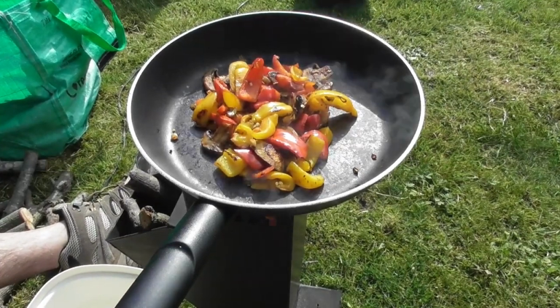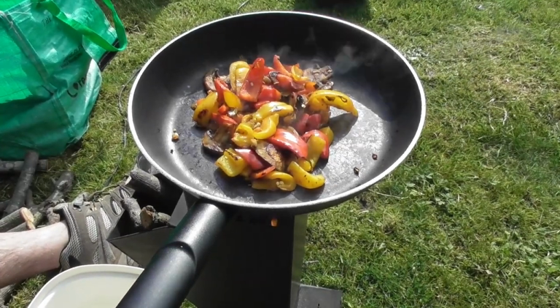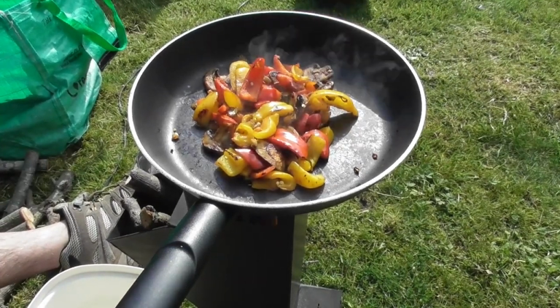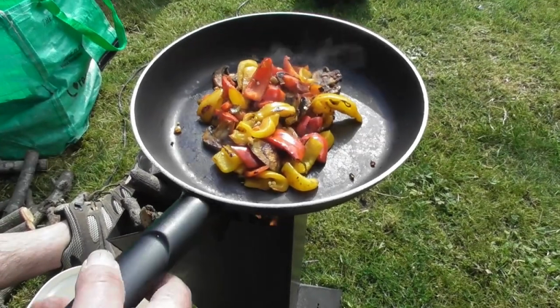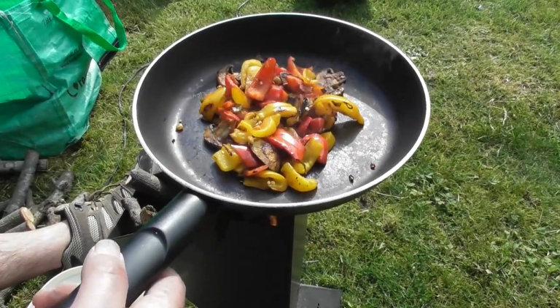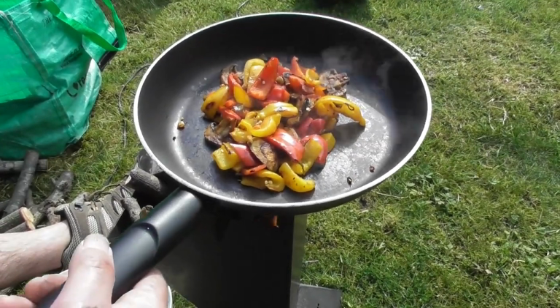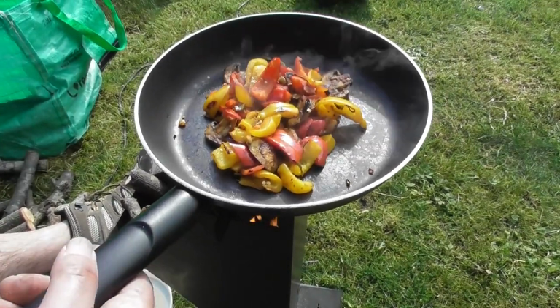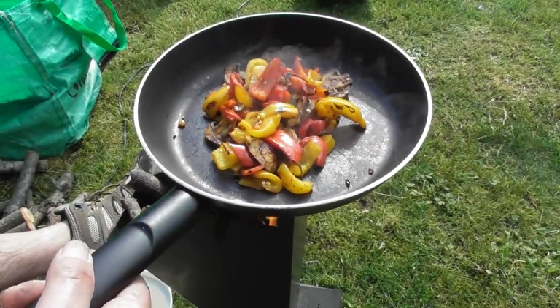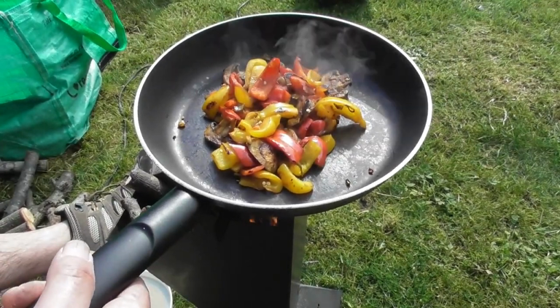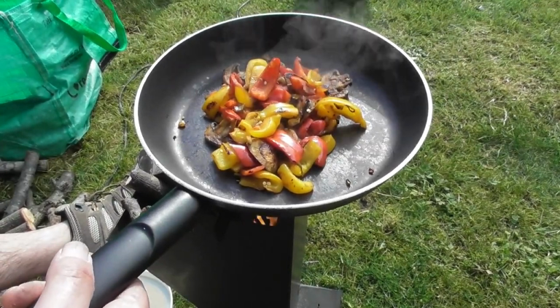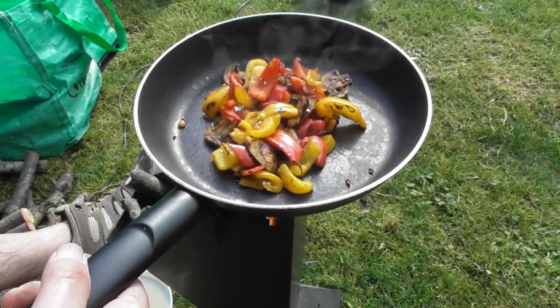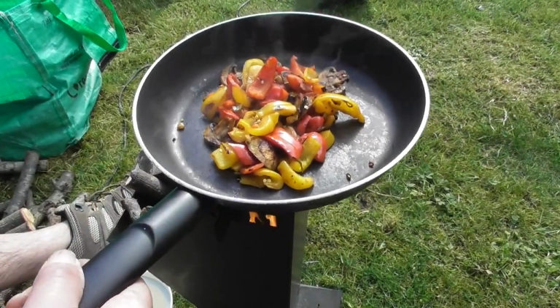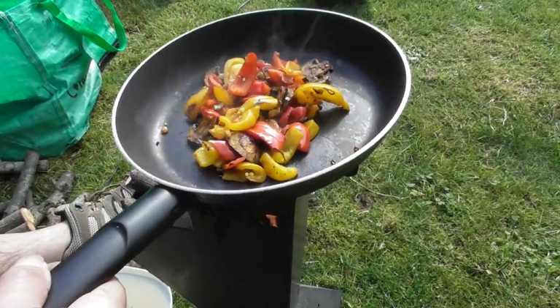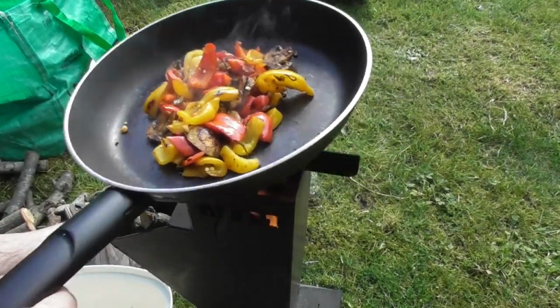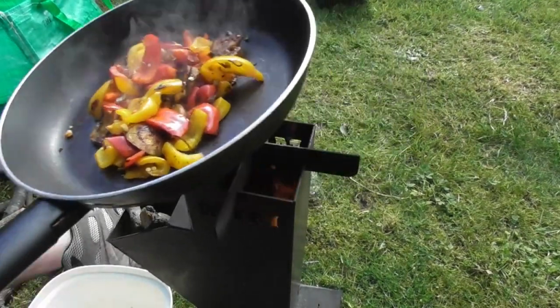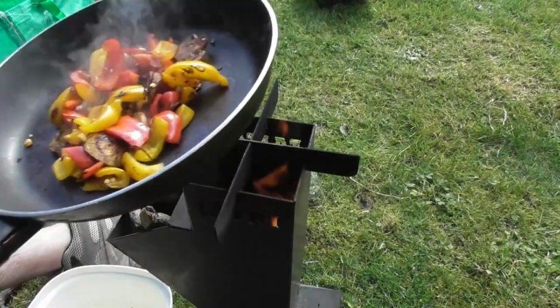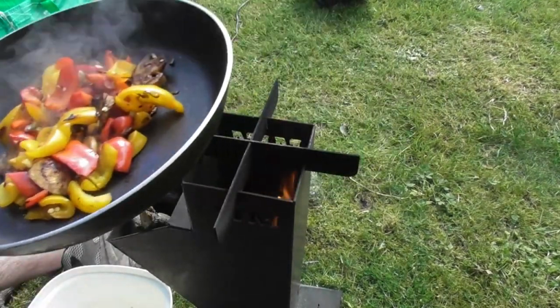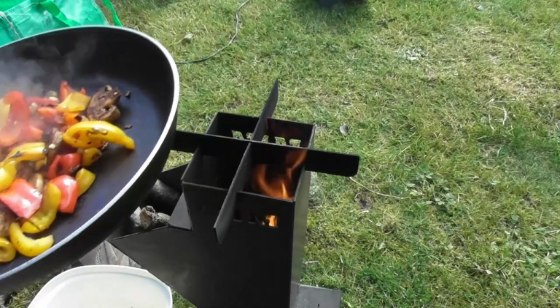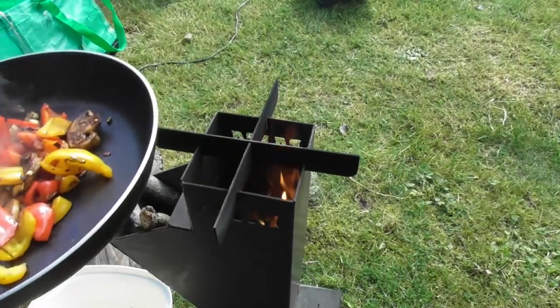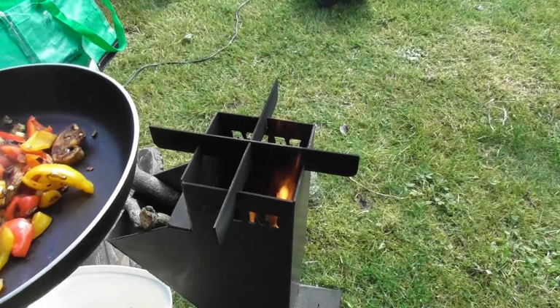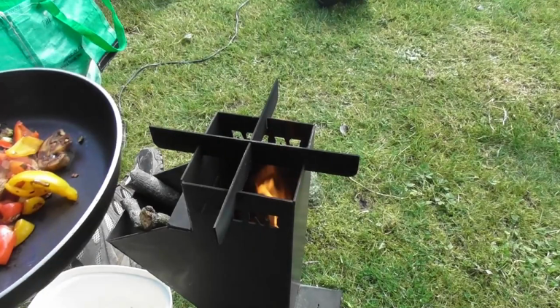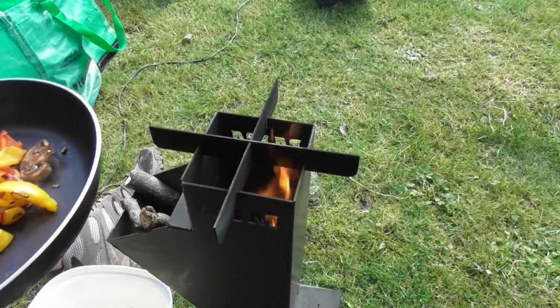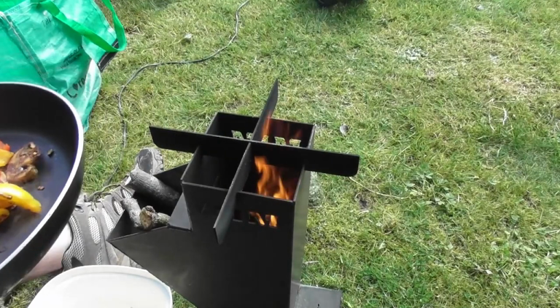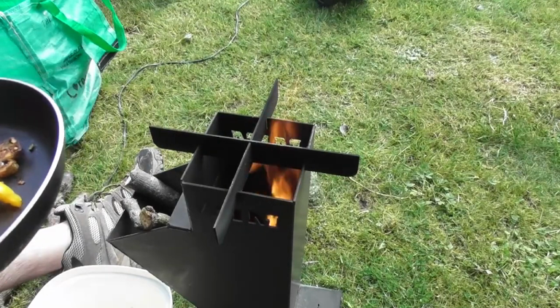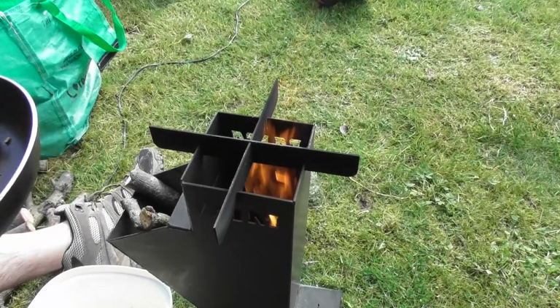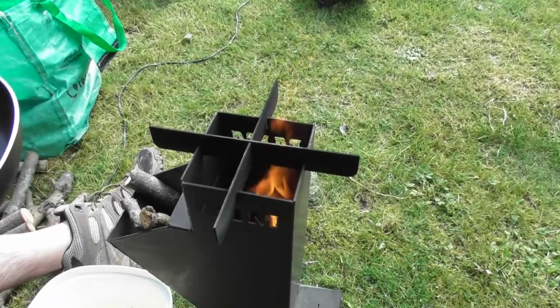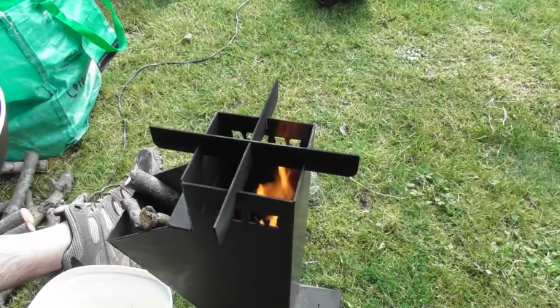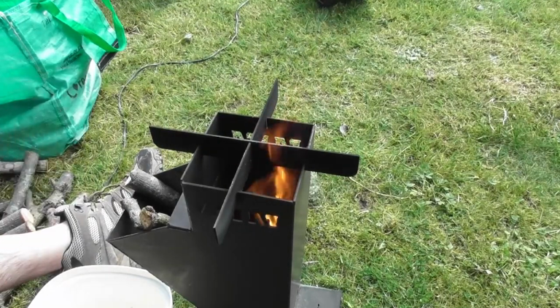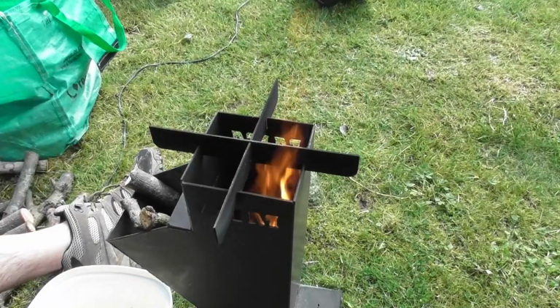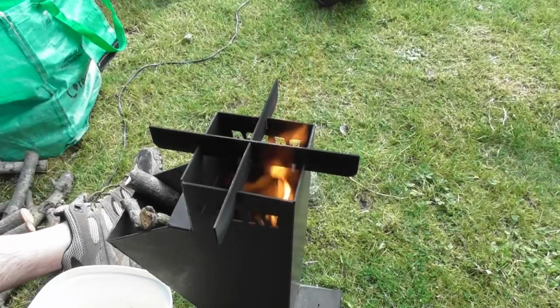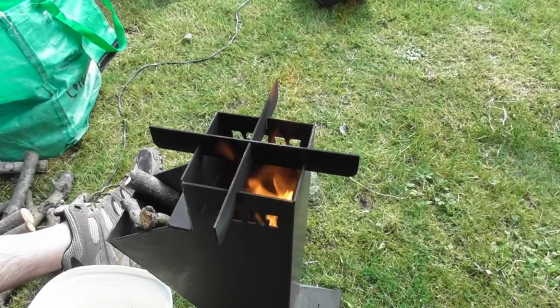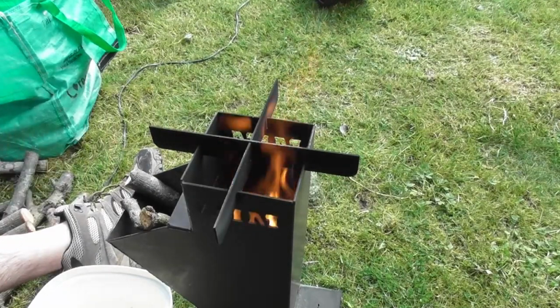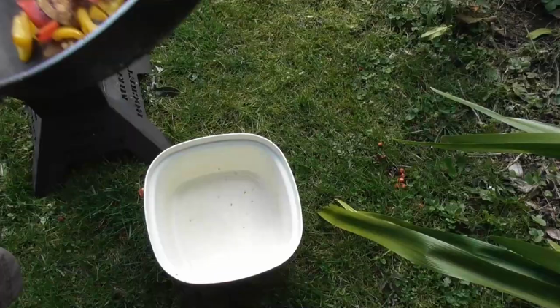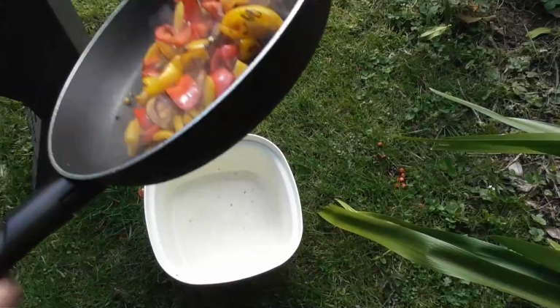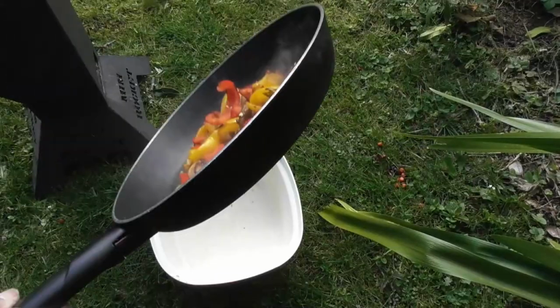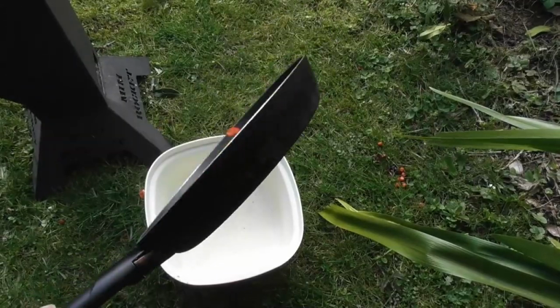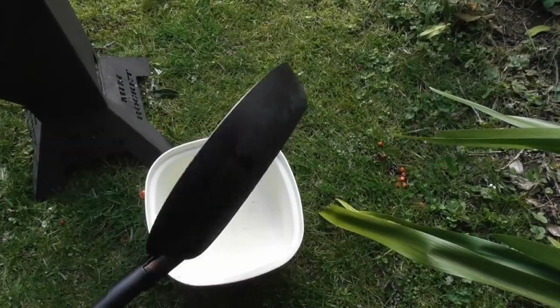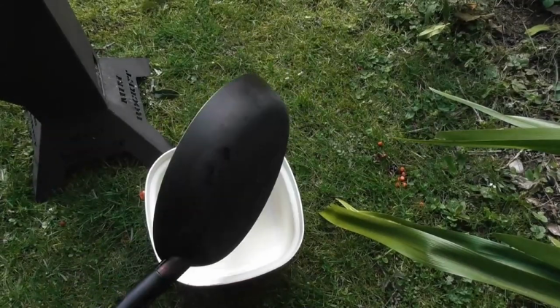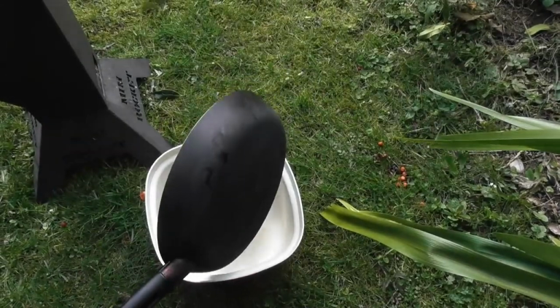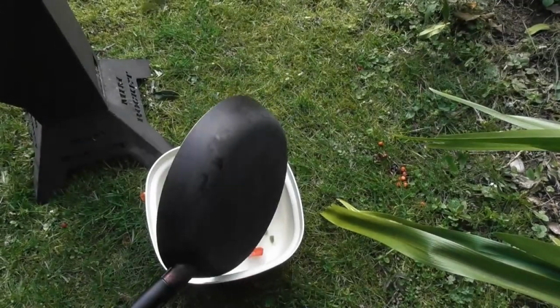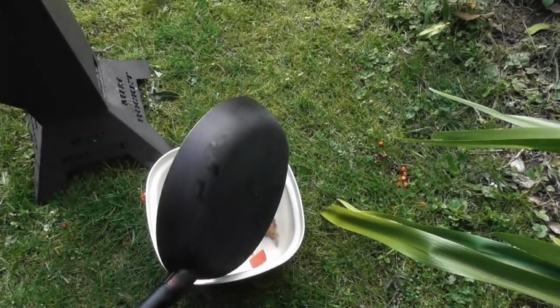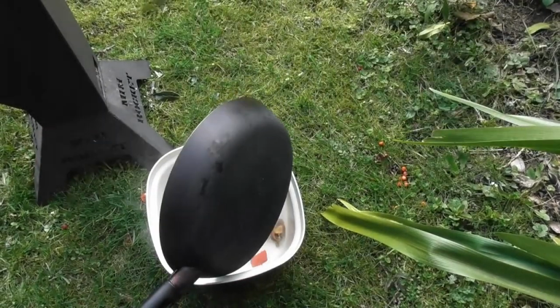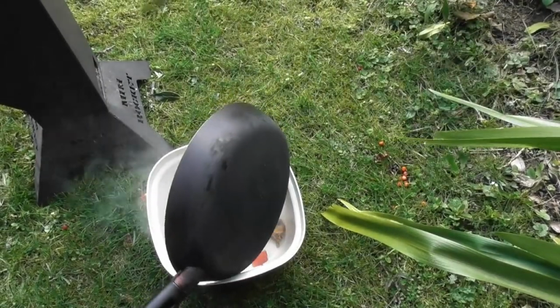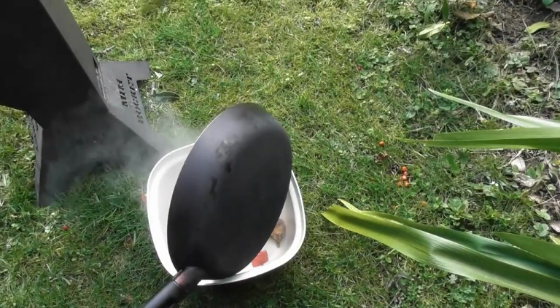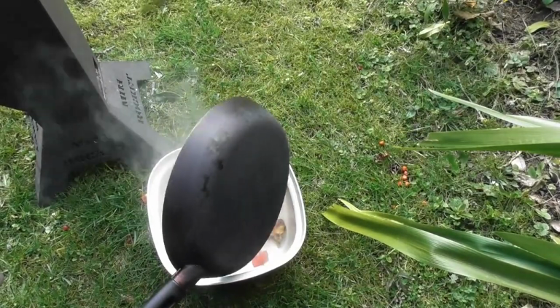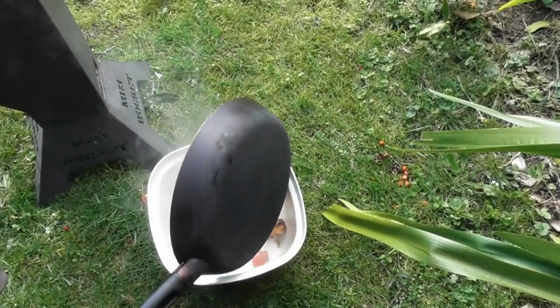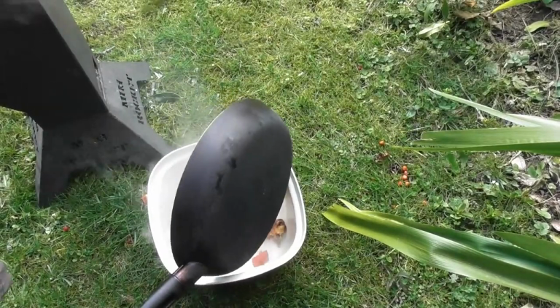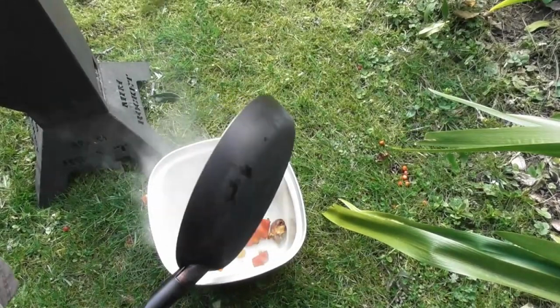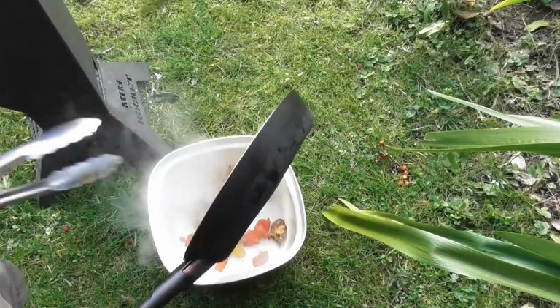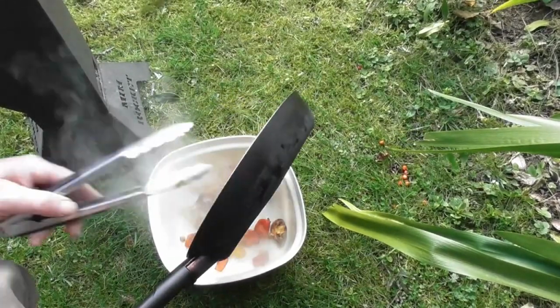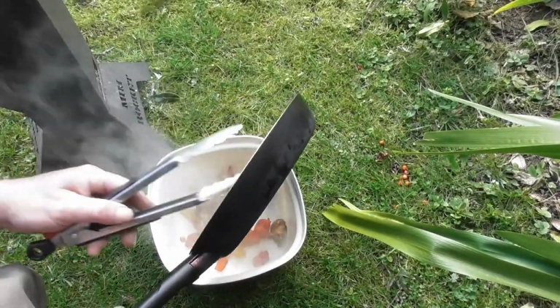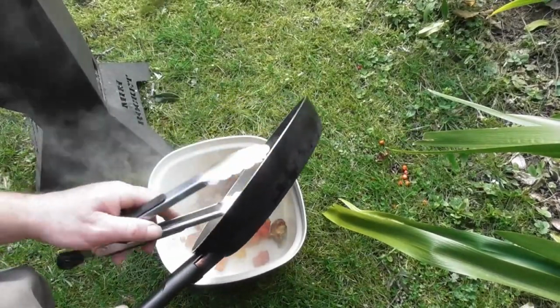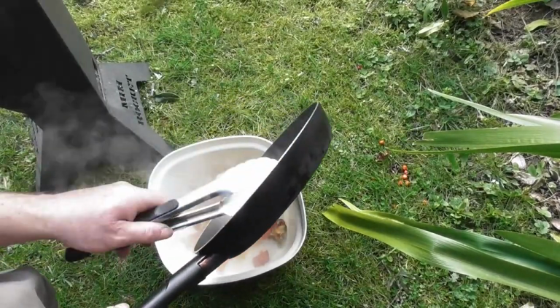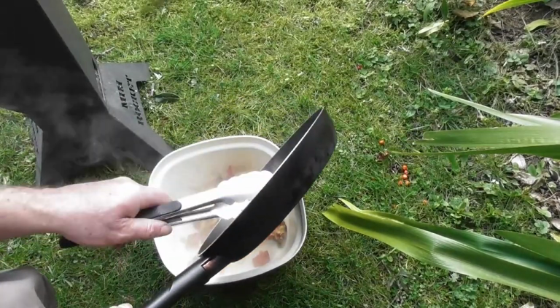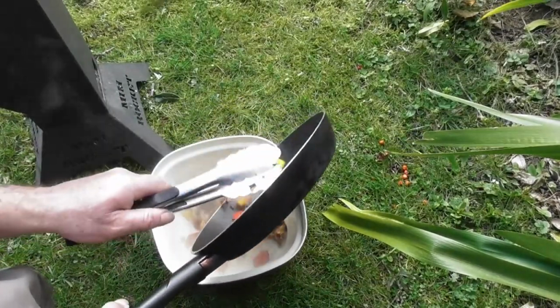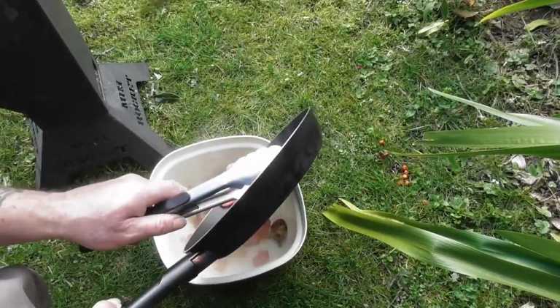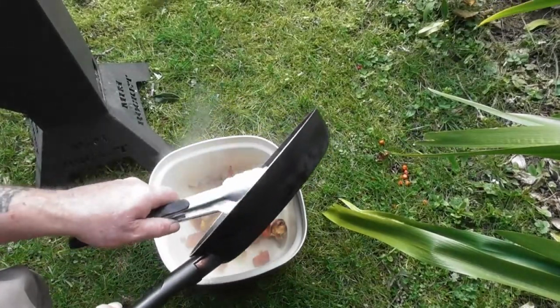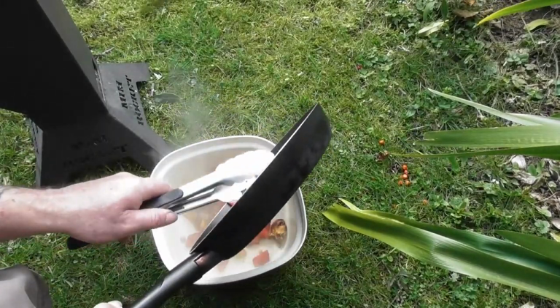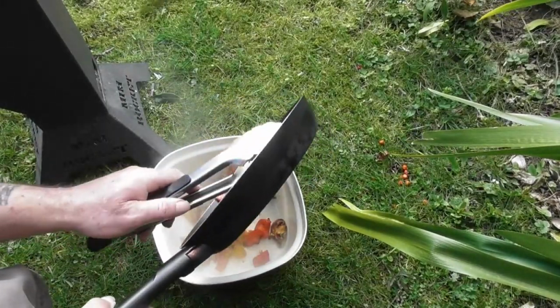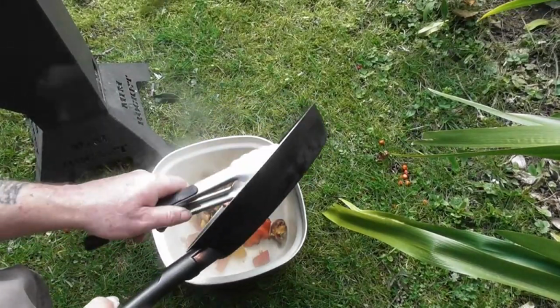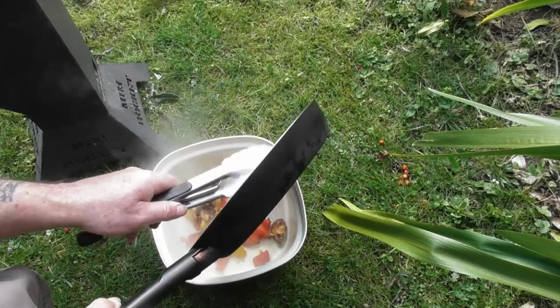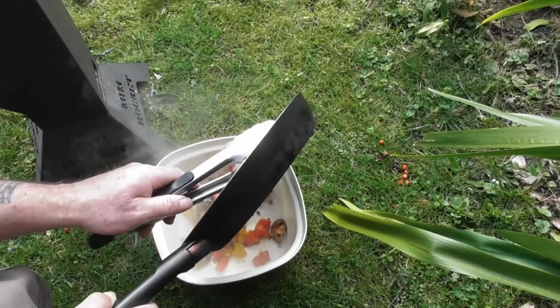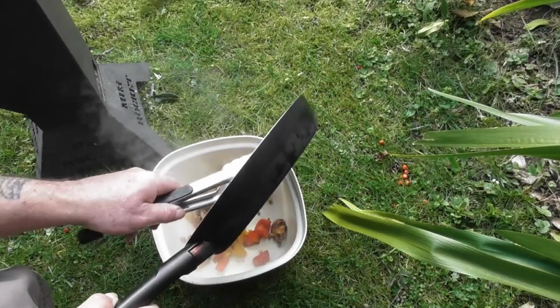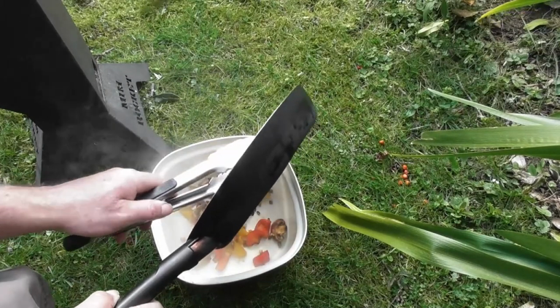Just give it a nice little toss. I'm going to show you how the rocket stove is going to perform.